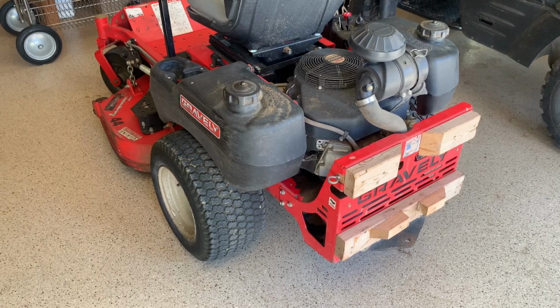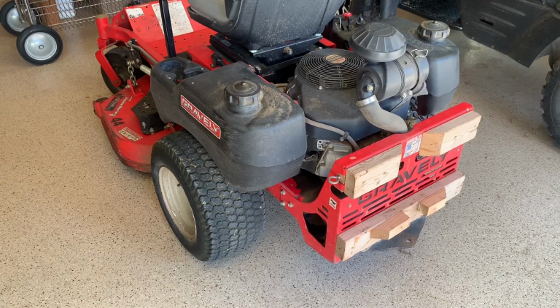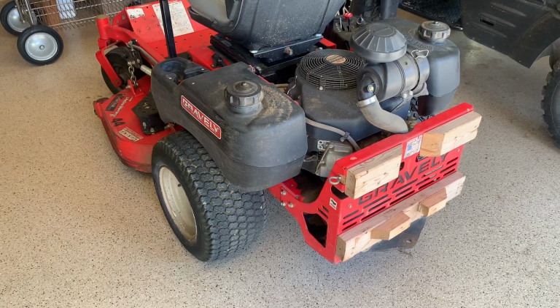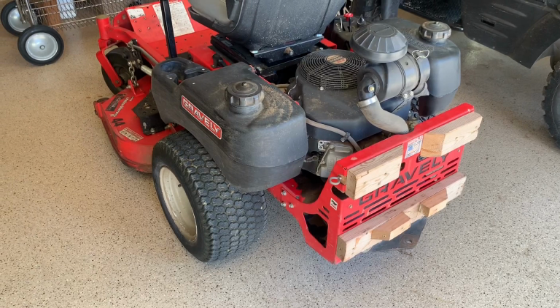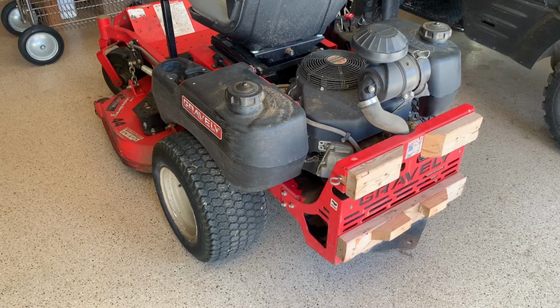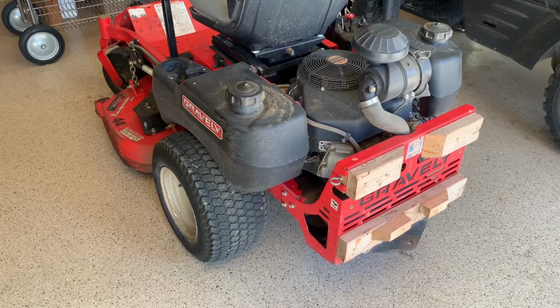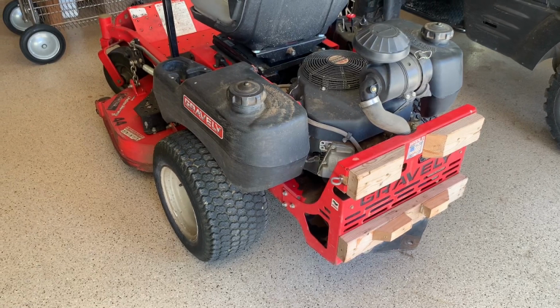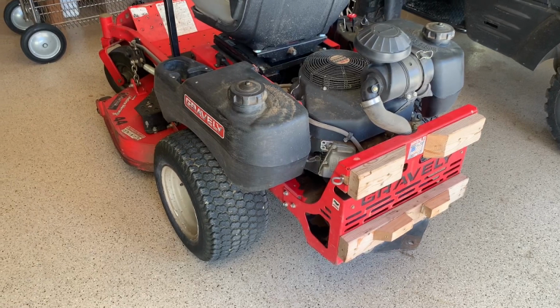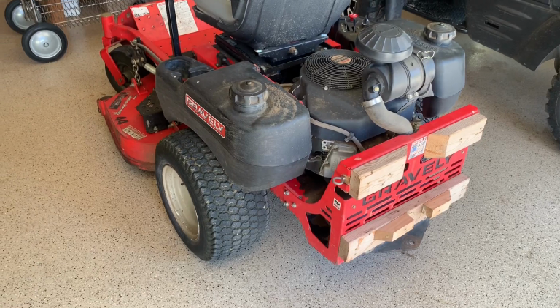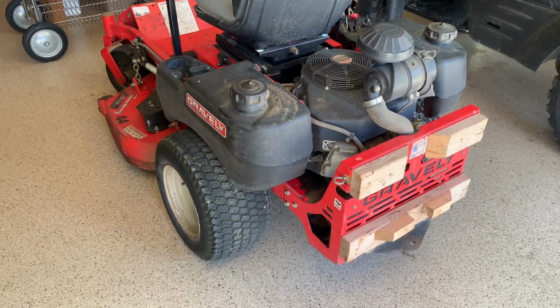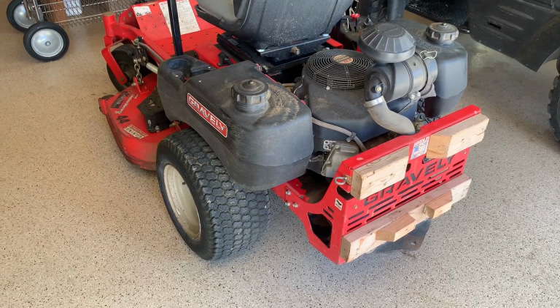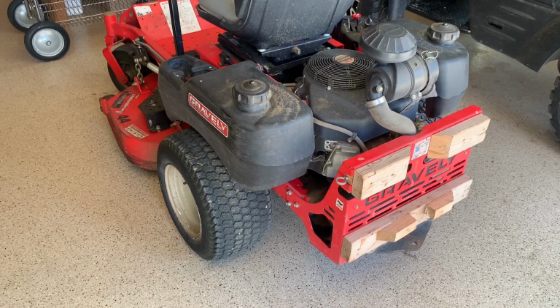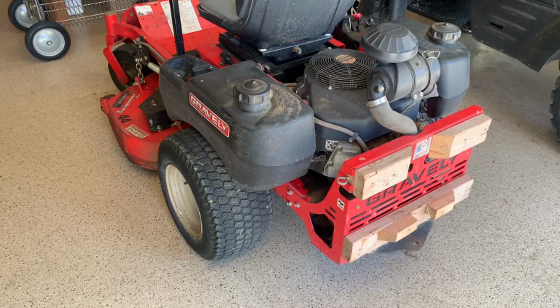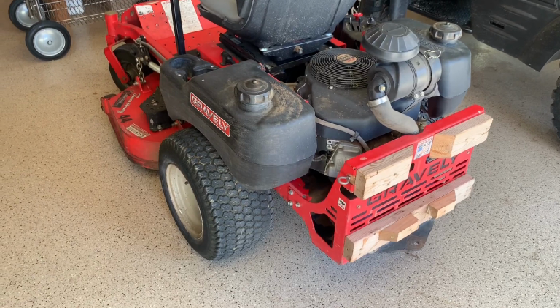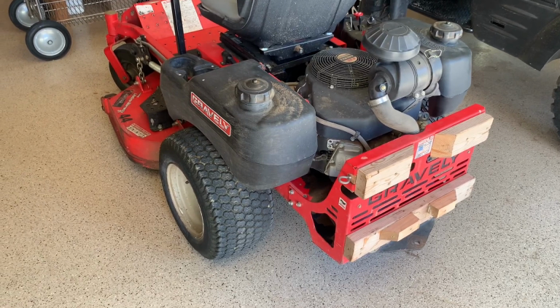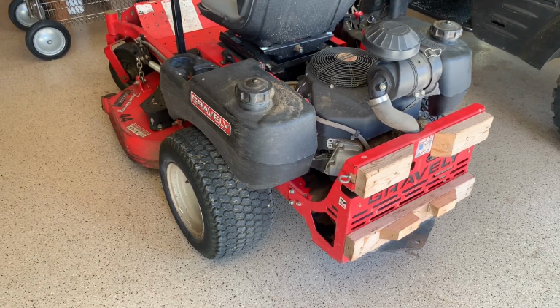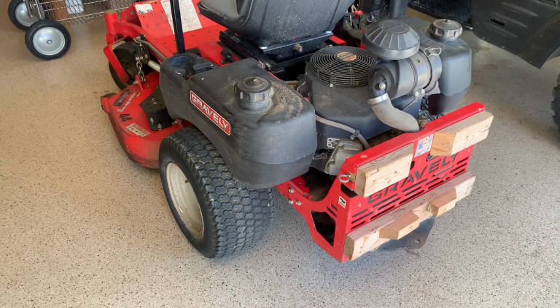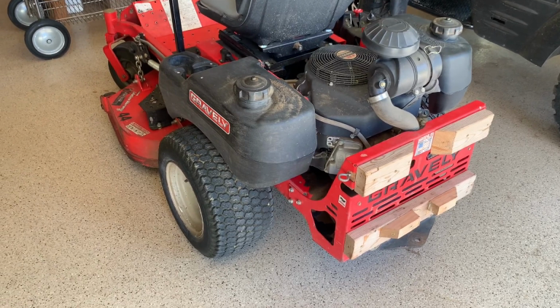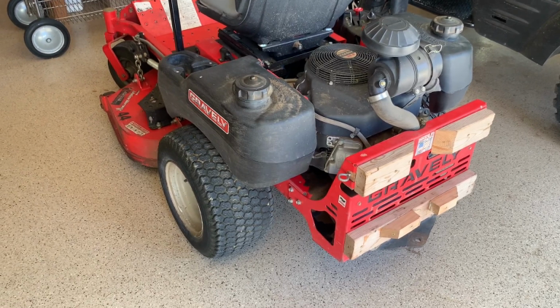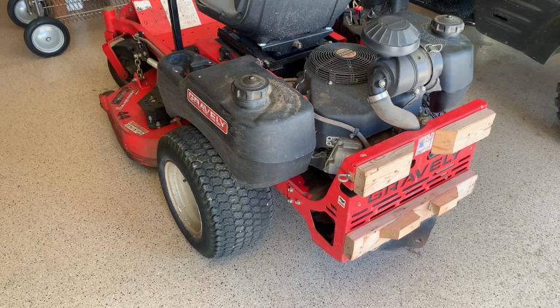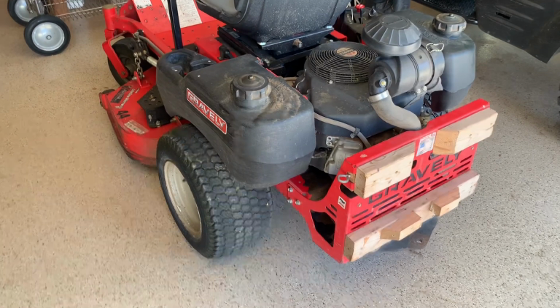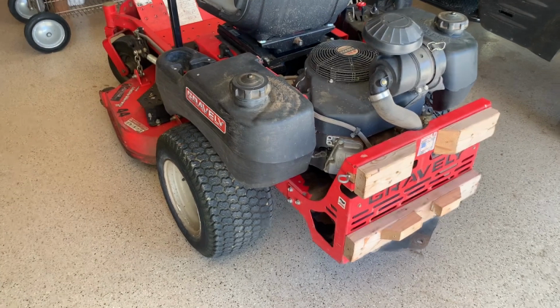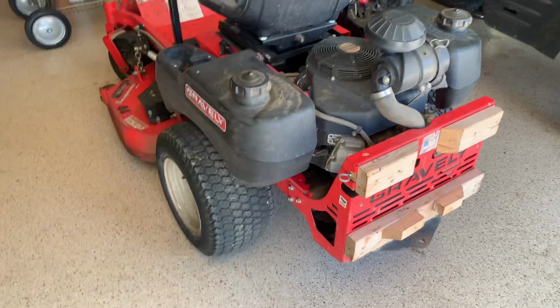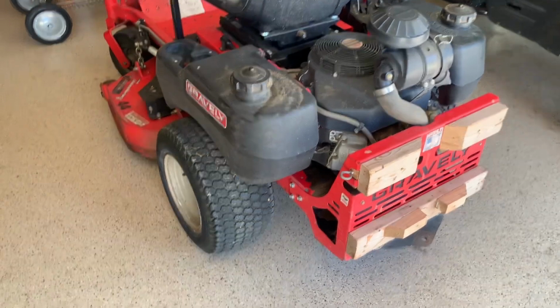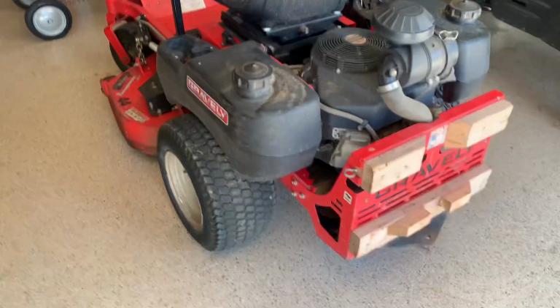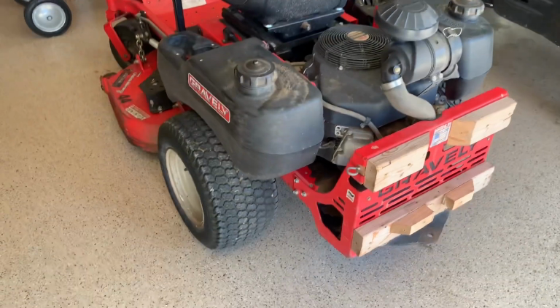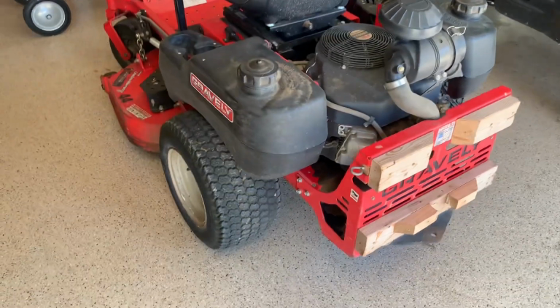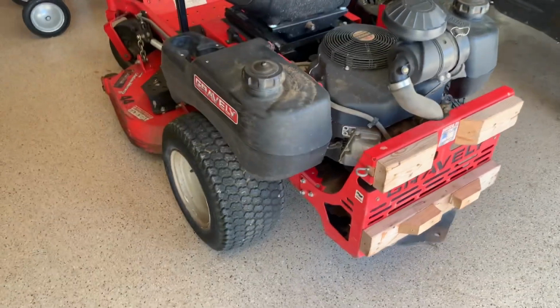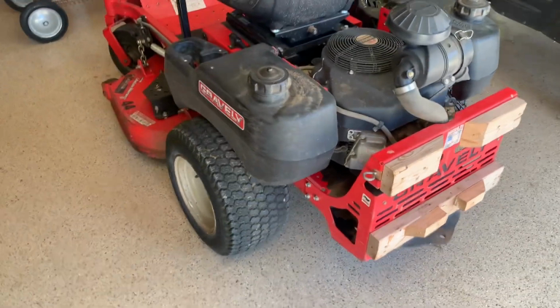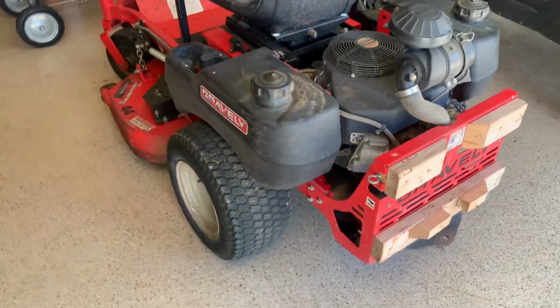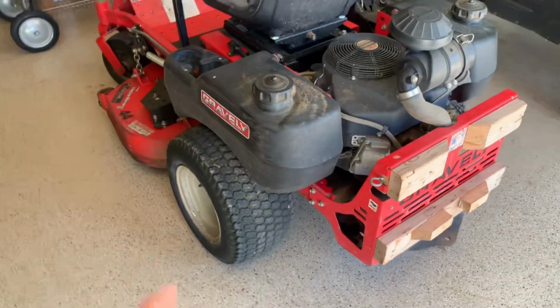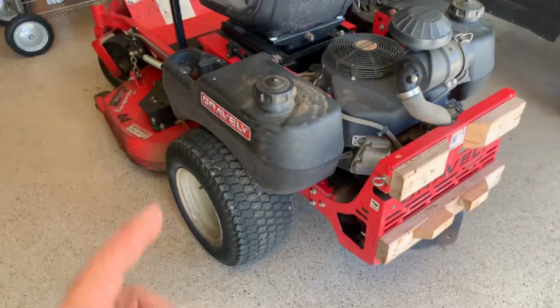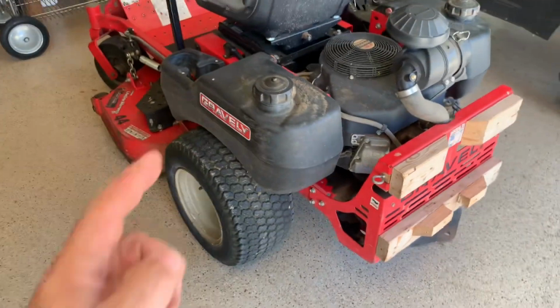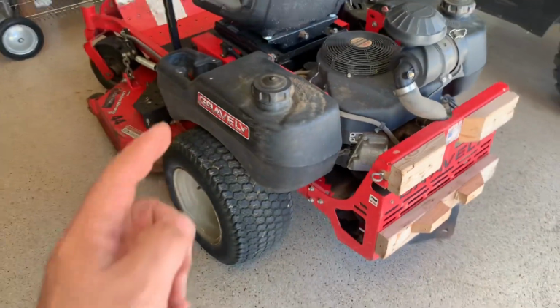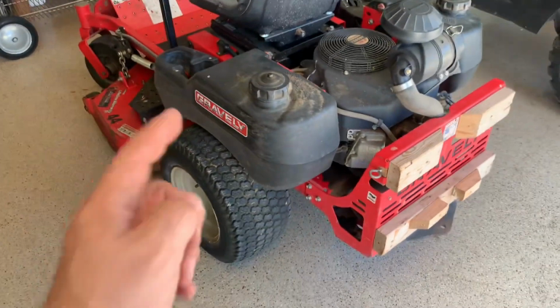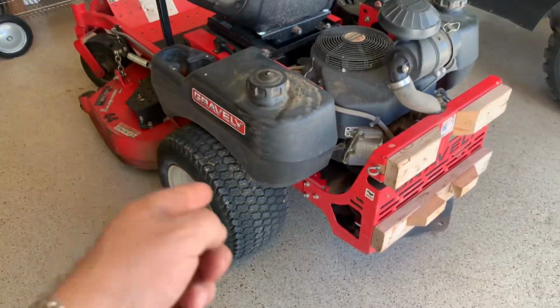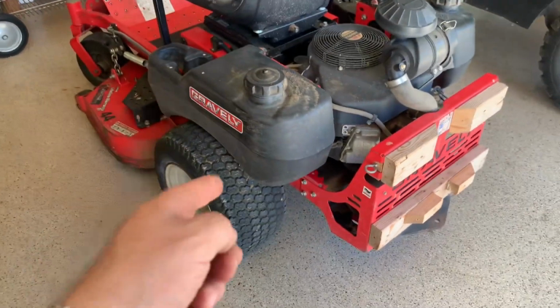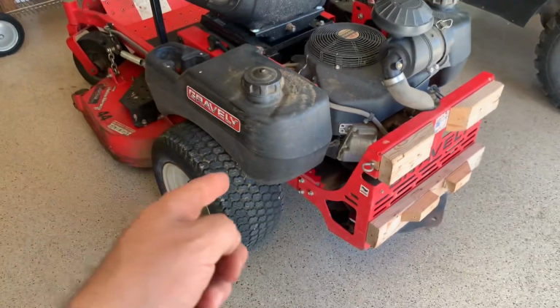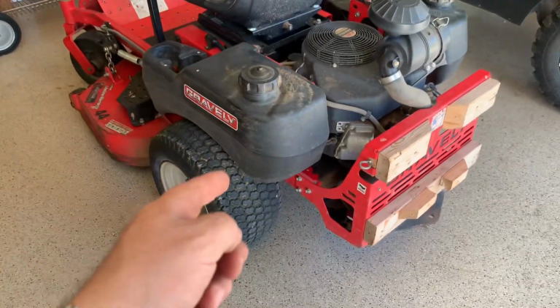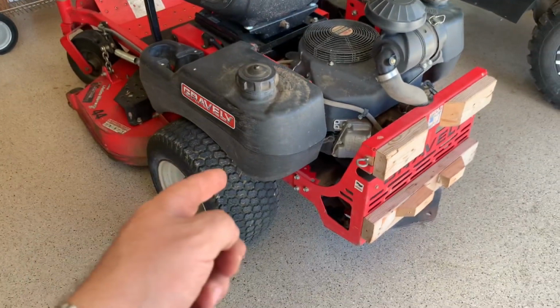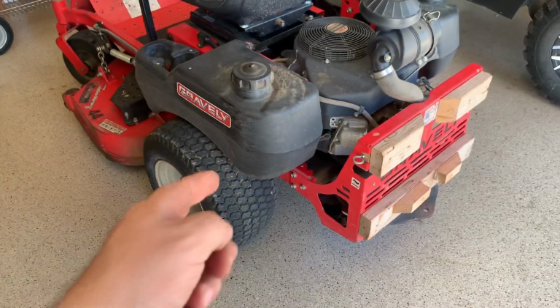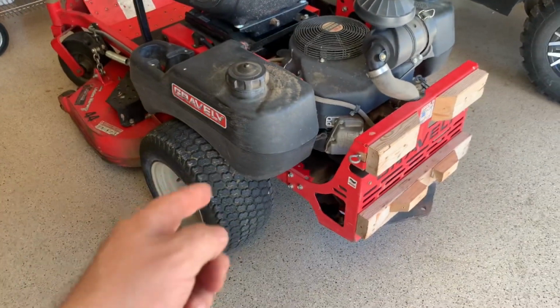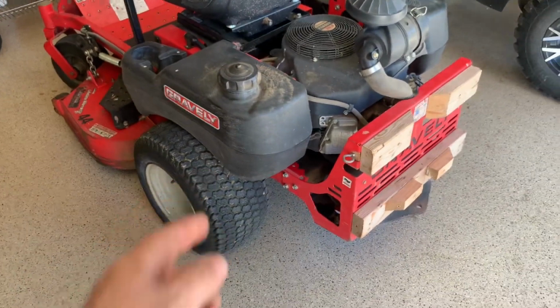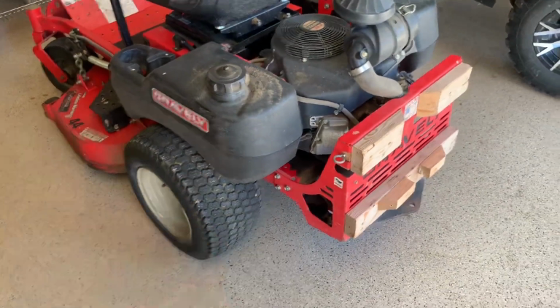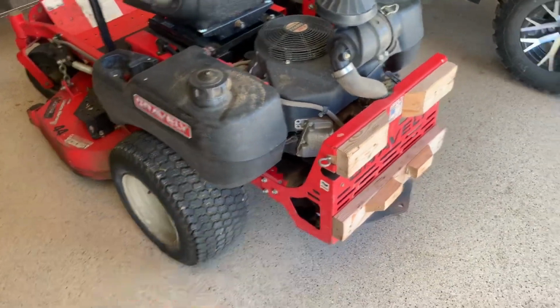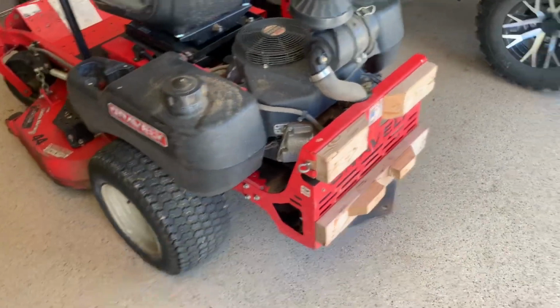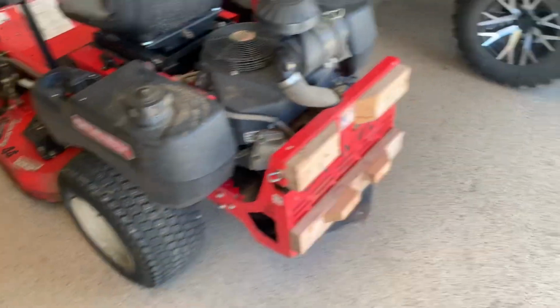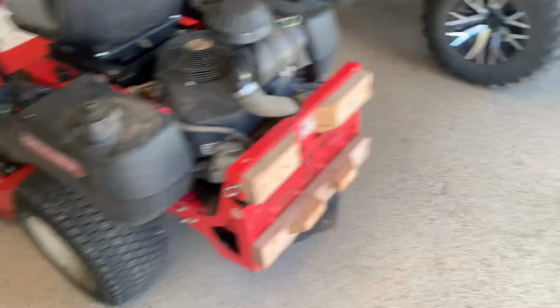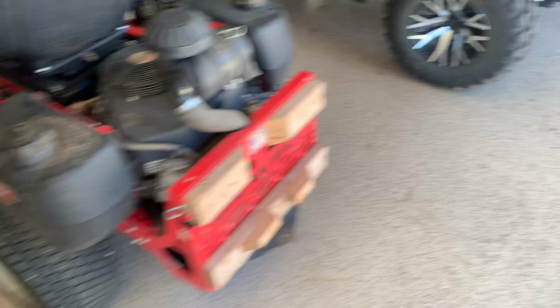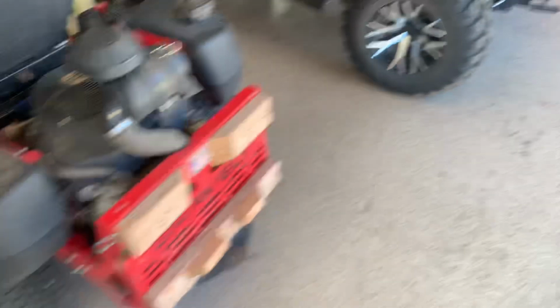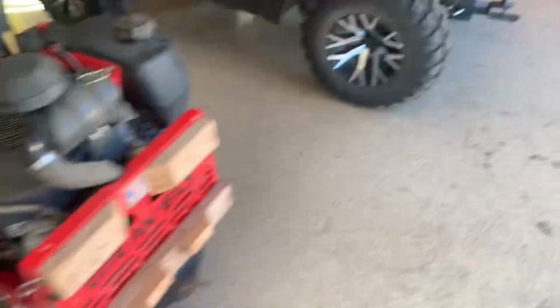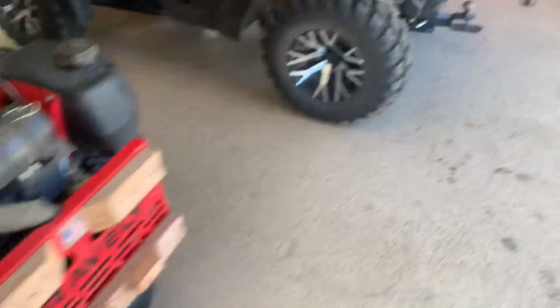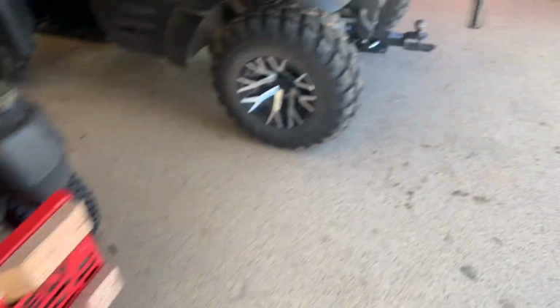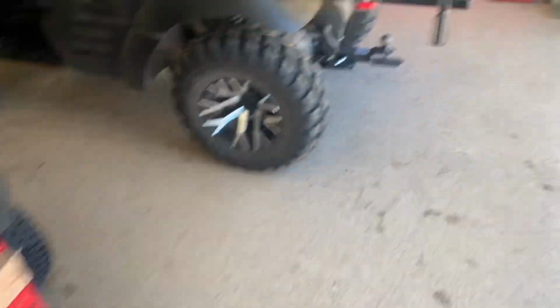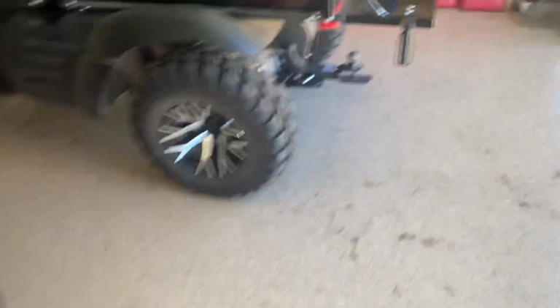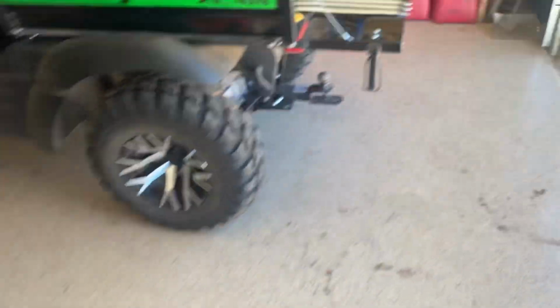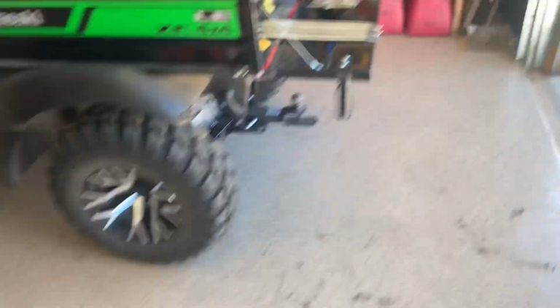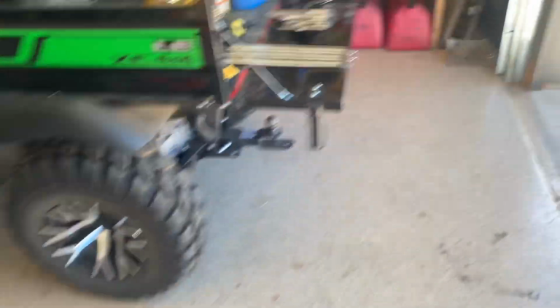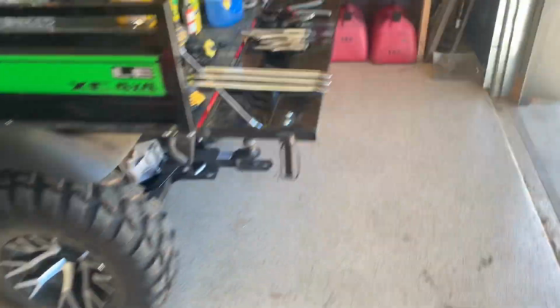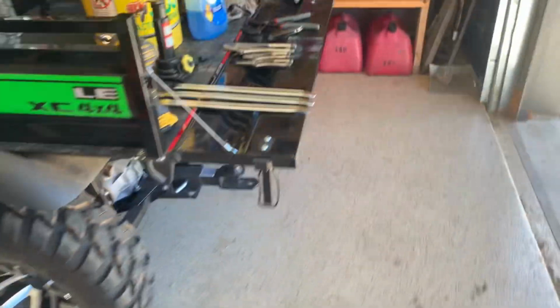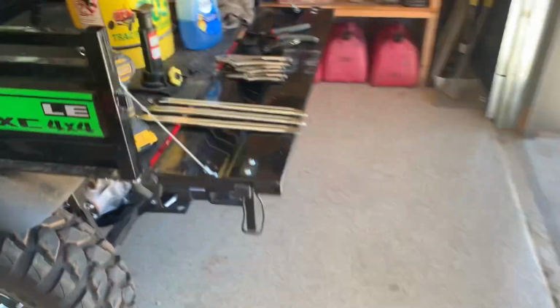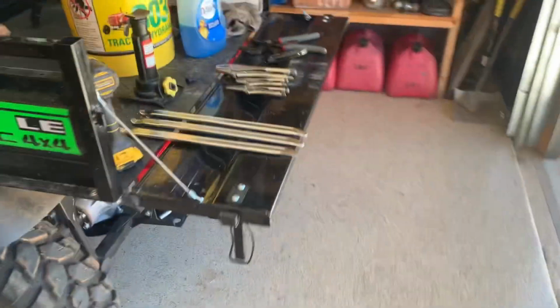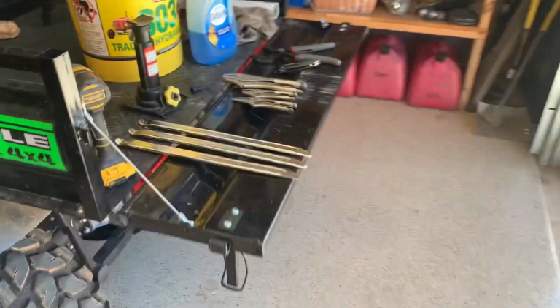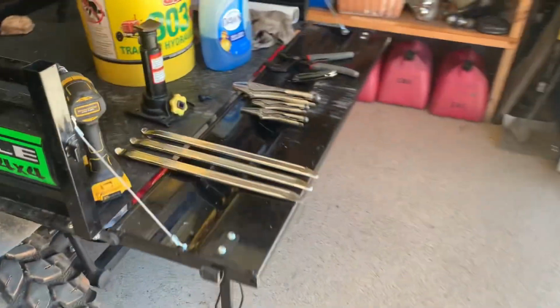I'm going to do a video on how to change the tire on your zero turn mower. Here's what you're going to need to do it.